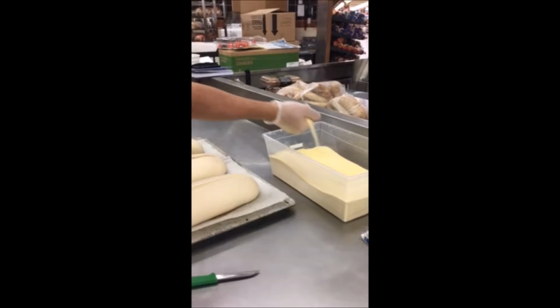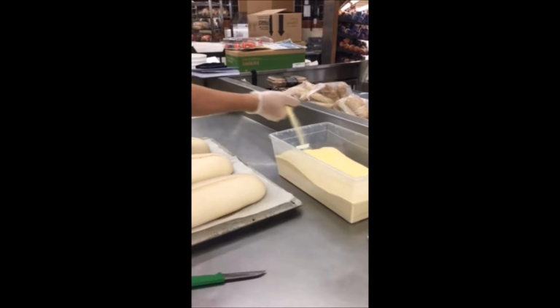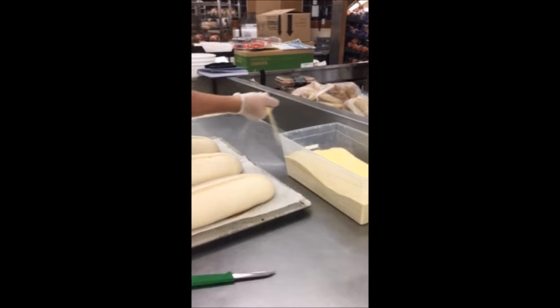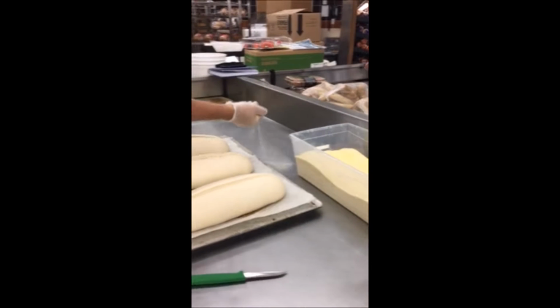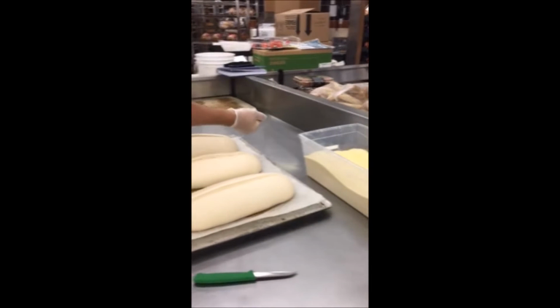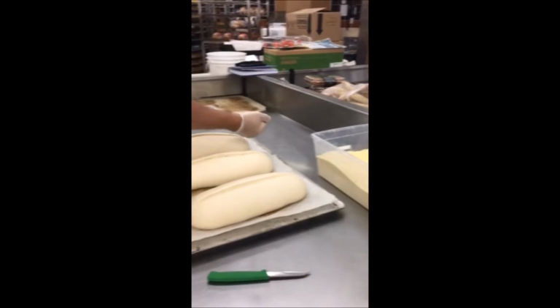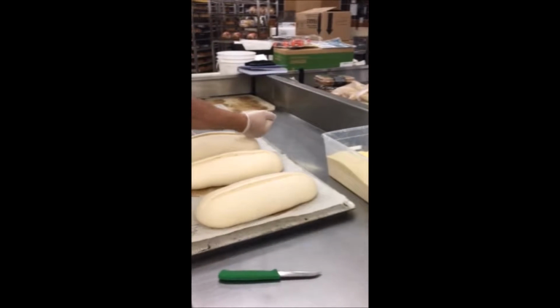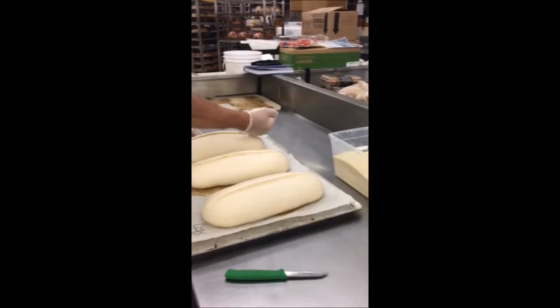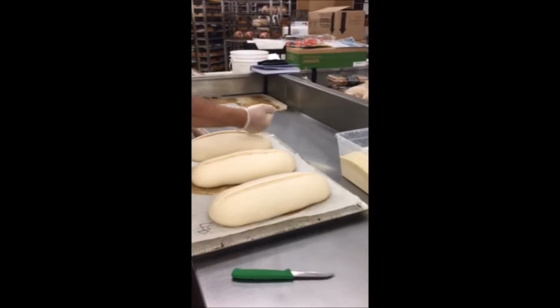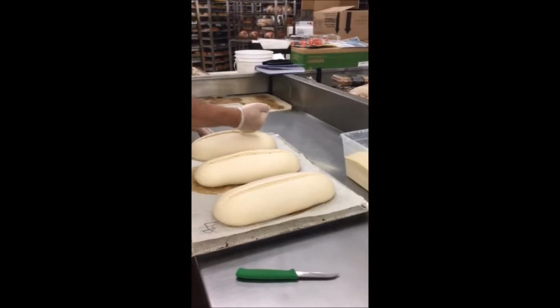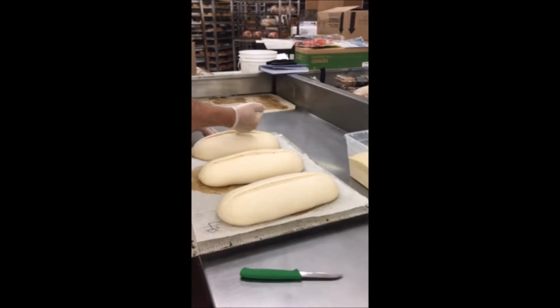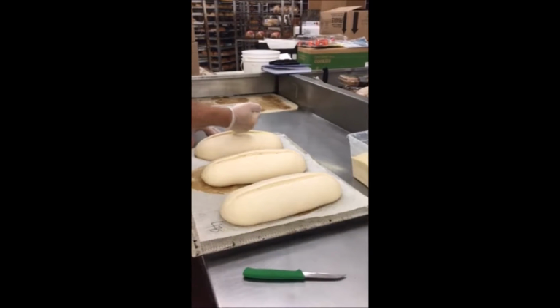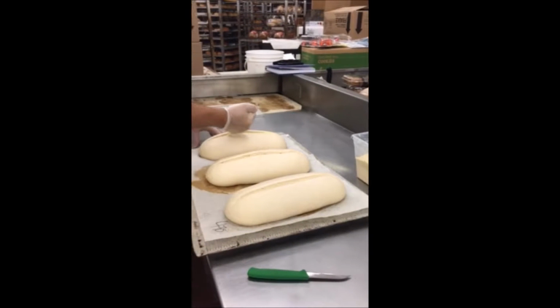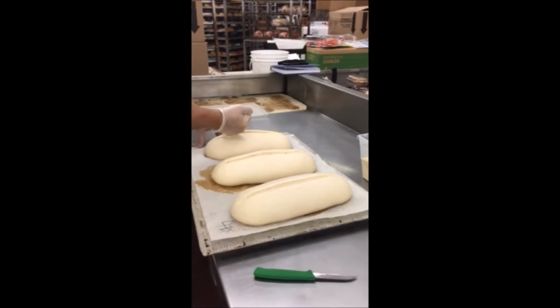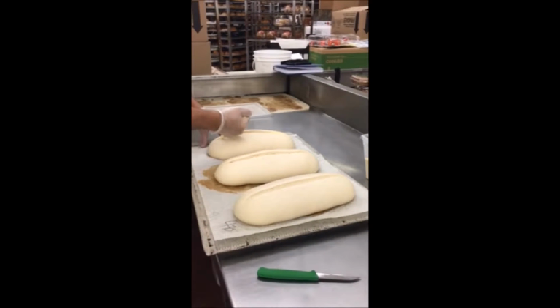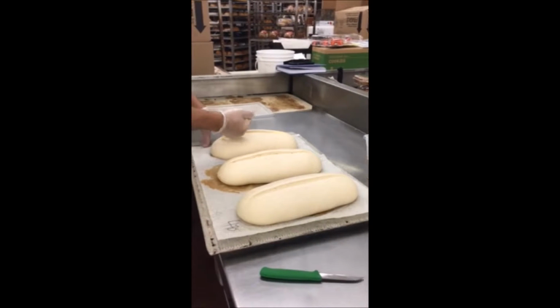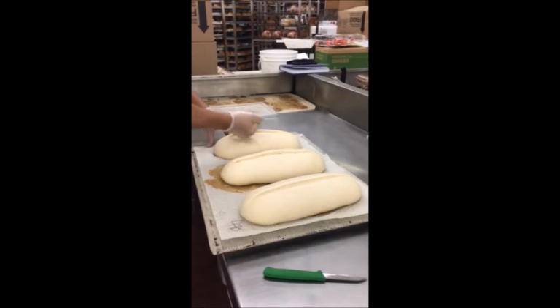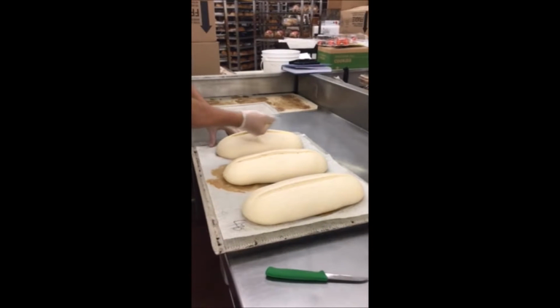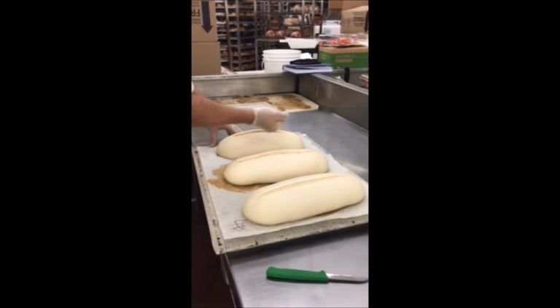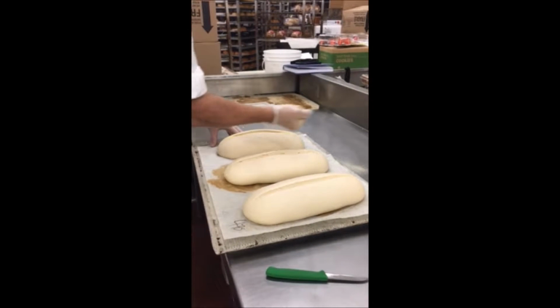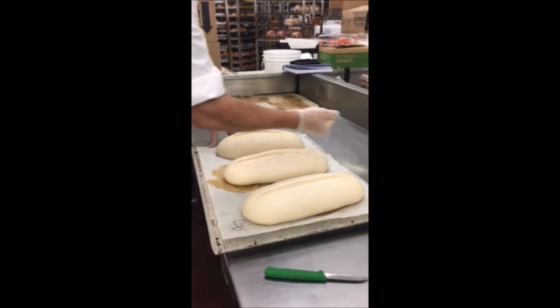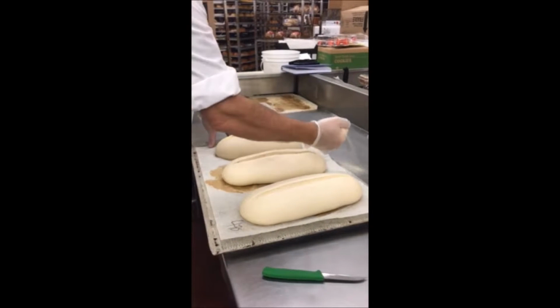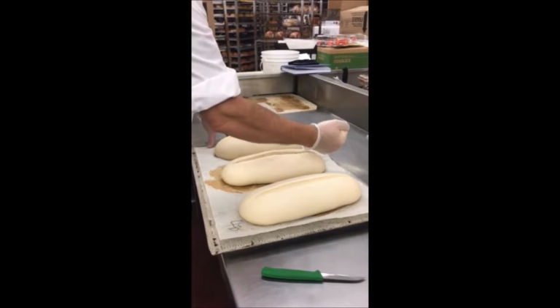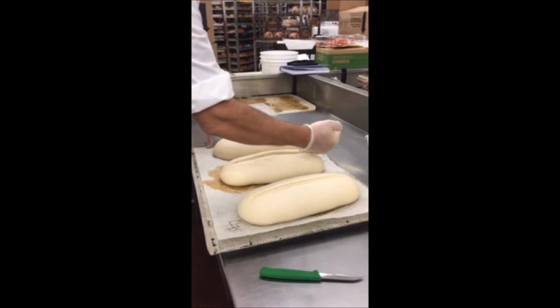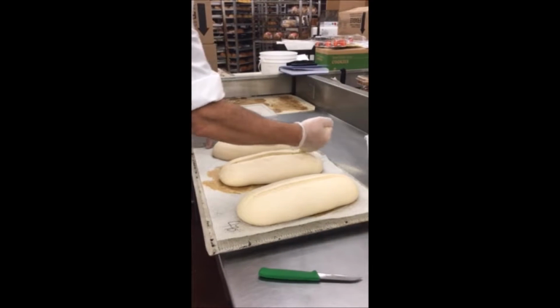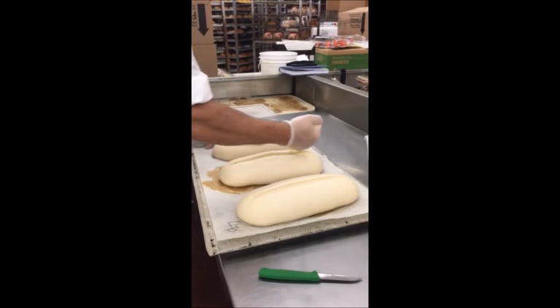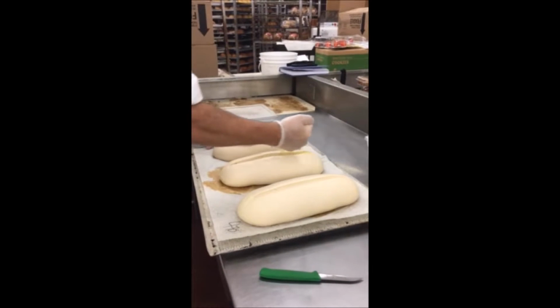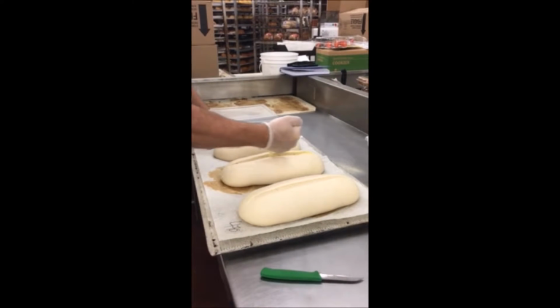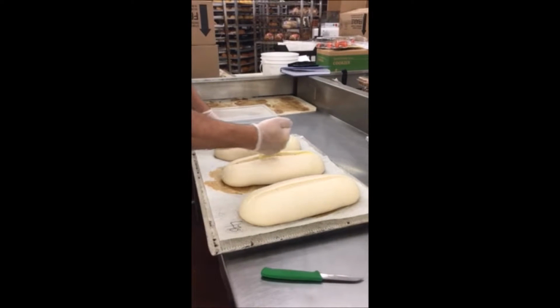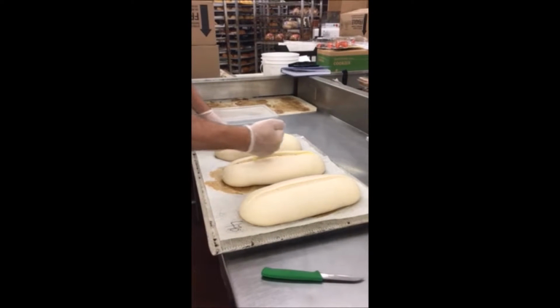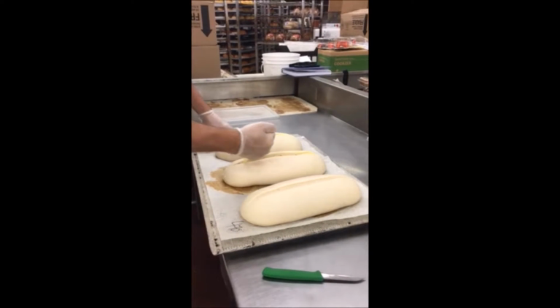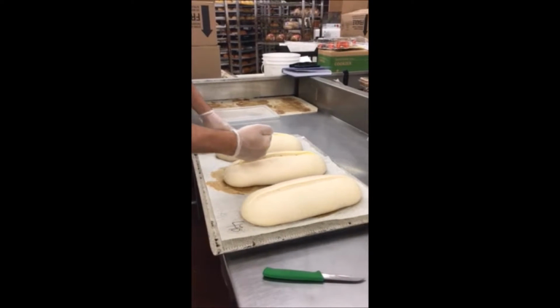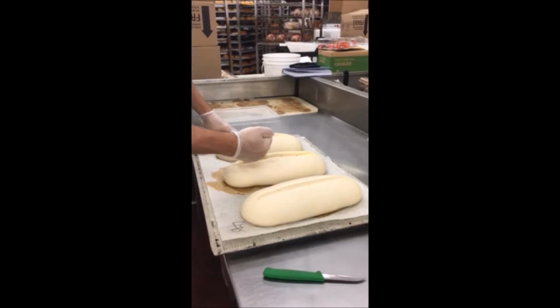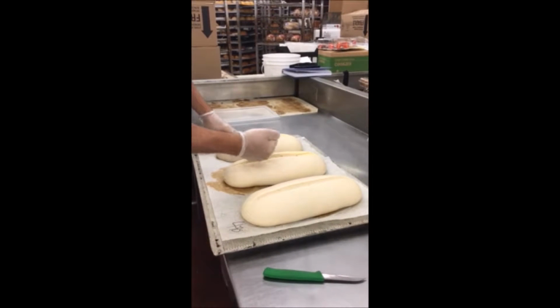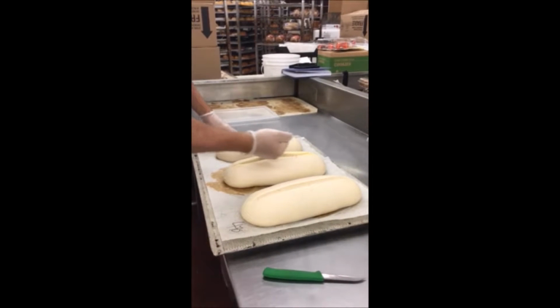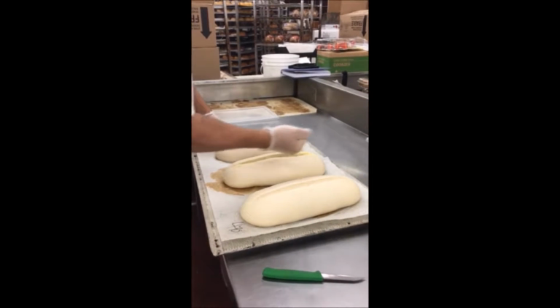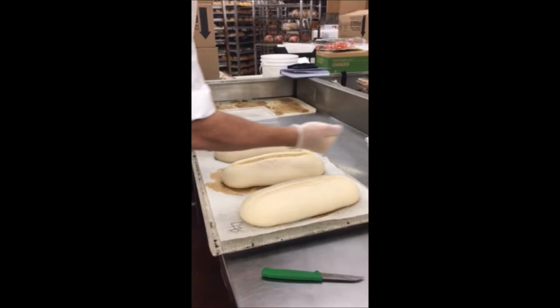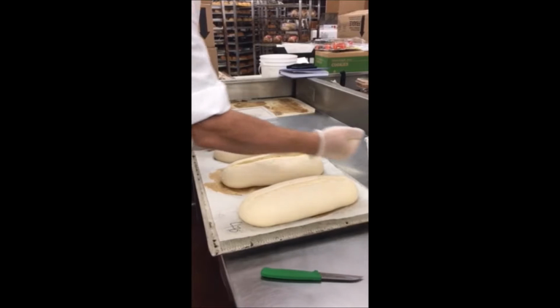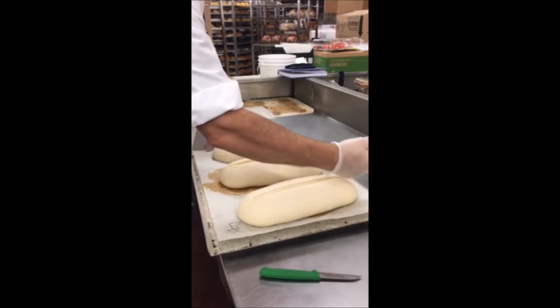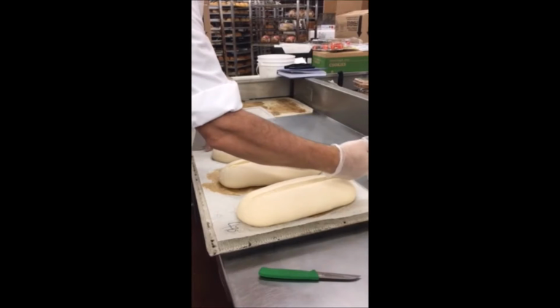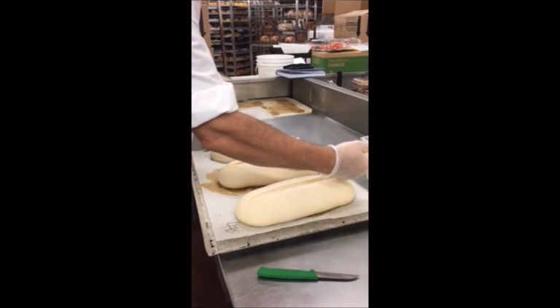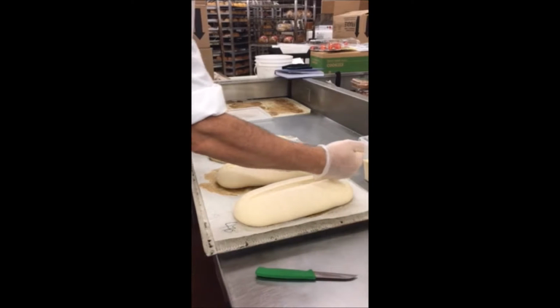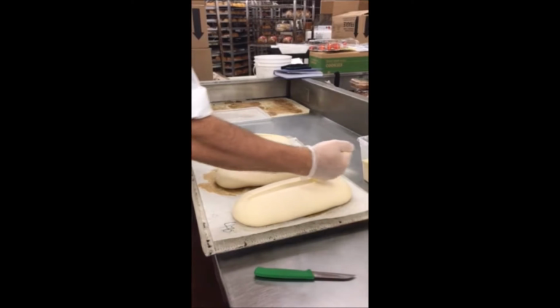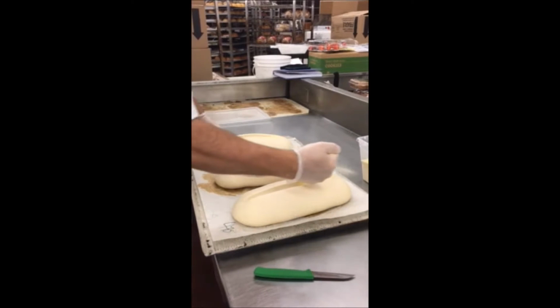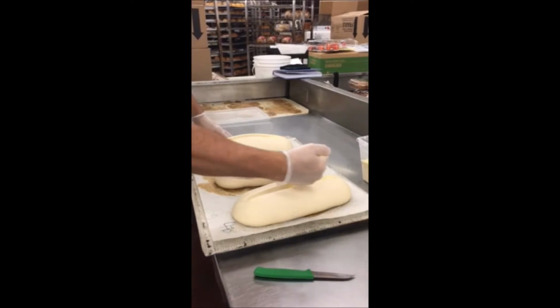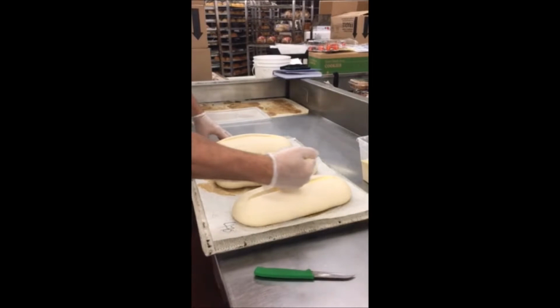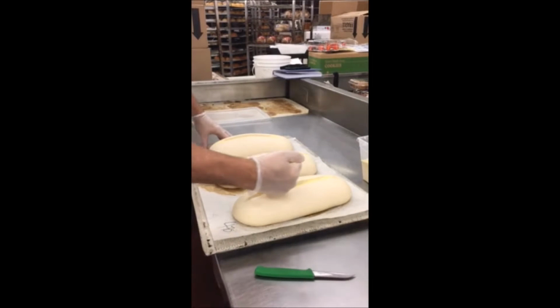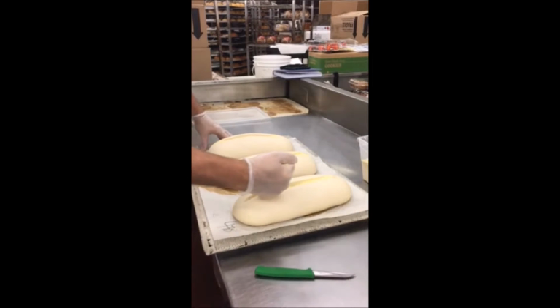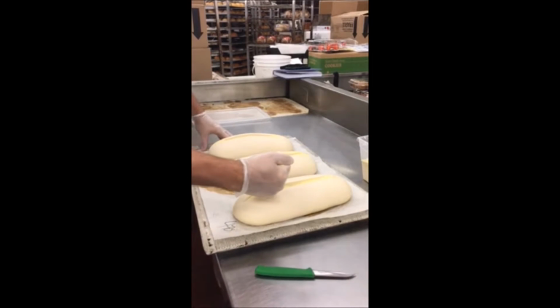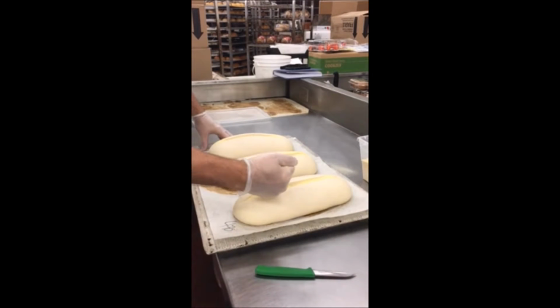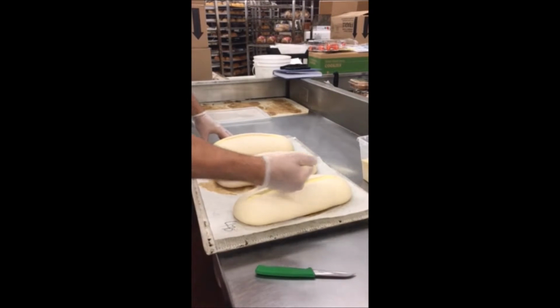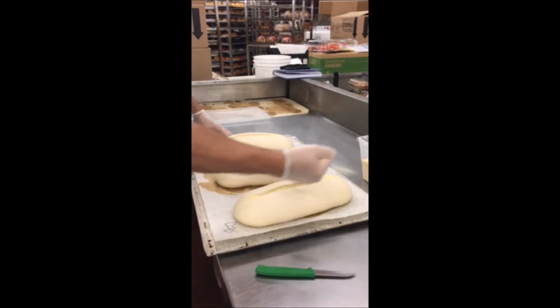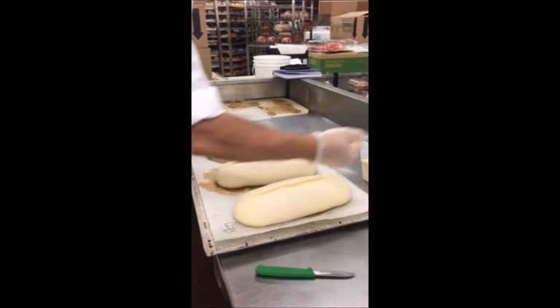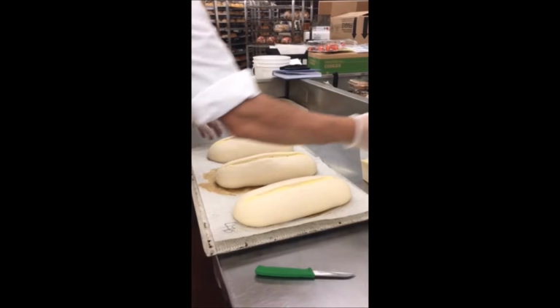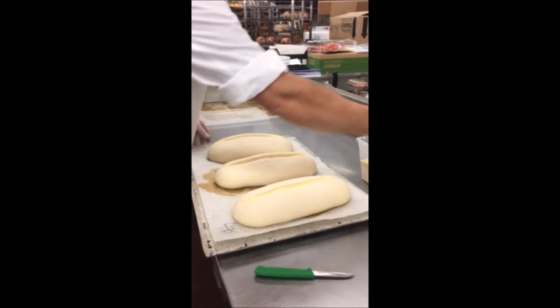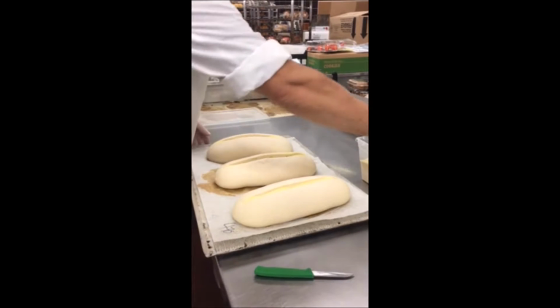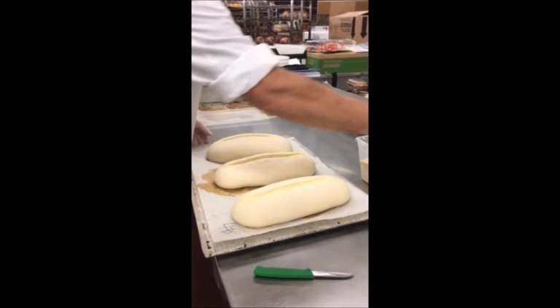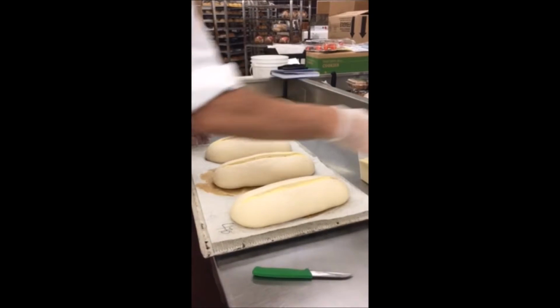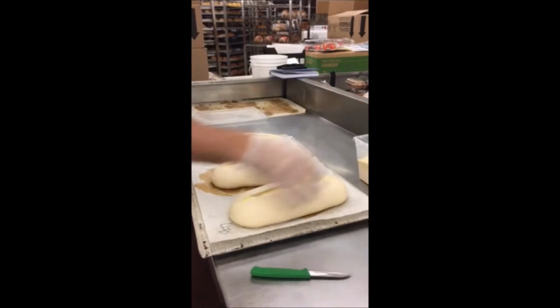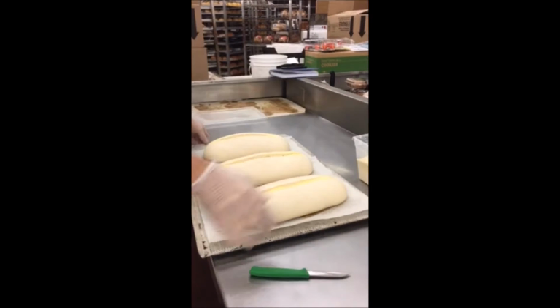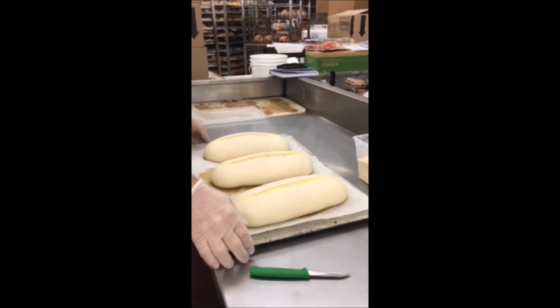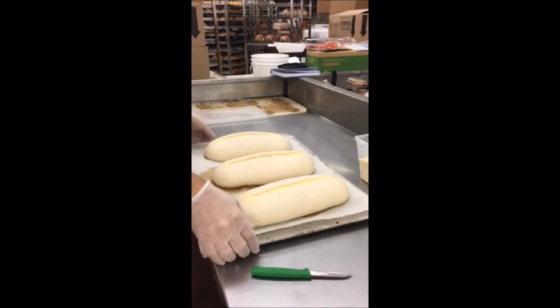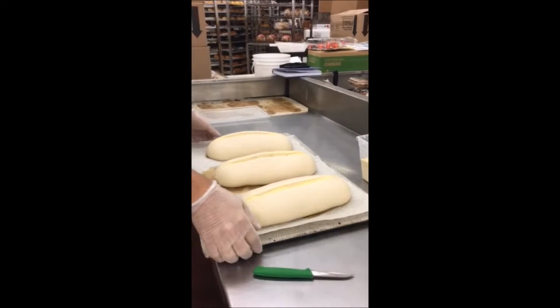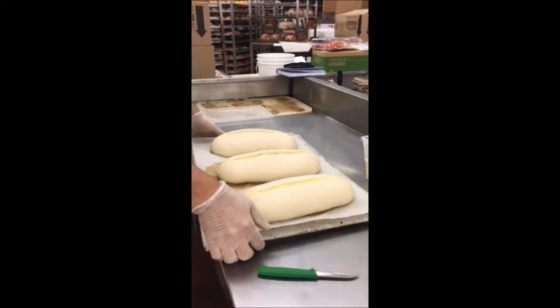Immediately after you've scored the dough, grab a handful of semolina and immediately pour it down the center of each of the cuts you've just made in the bread.